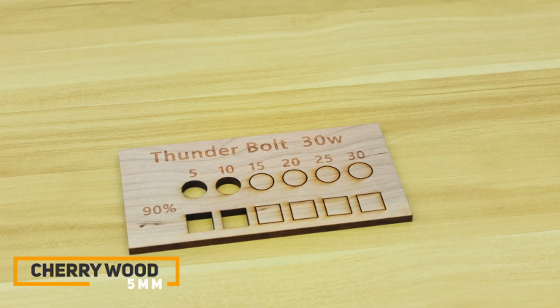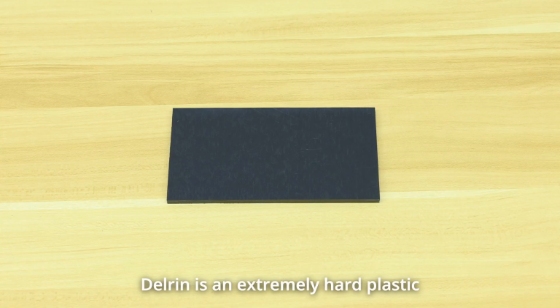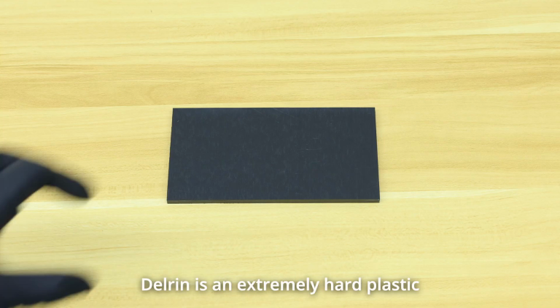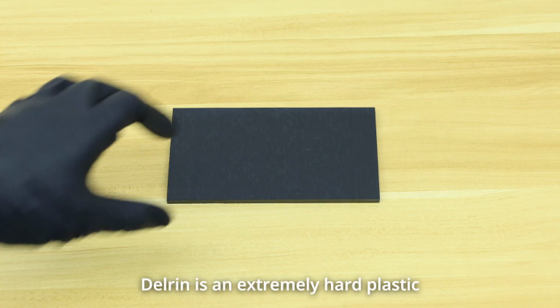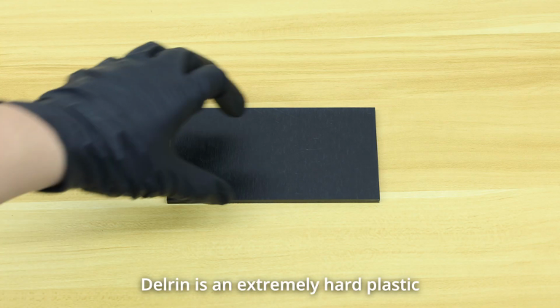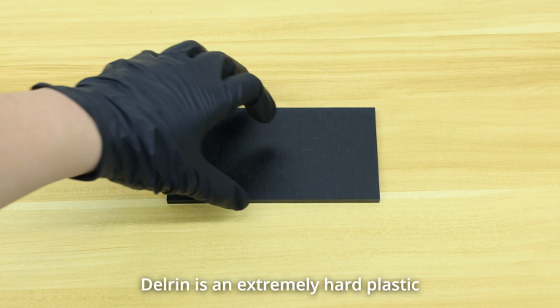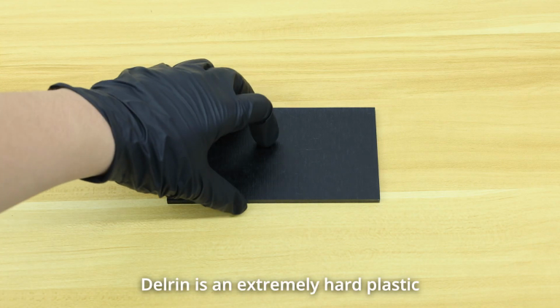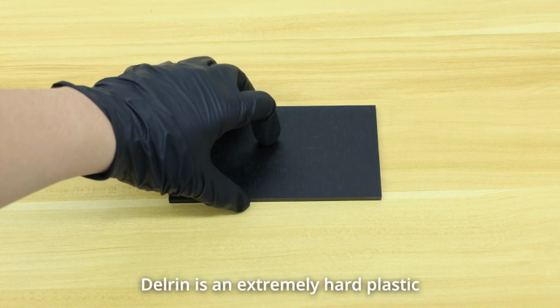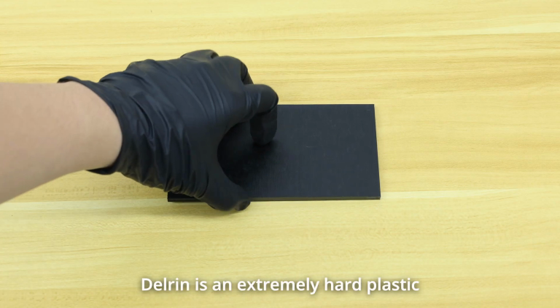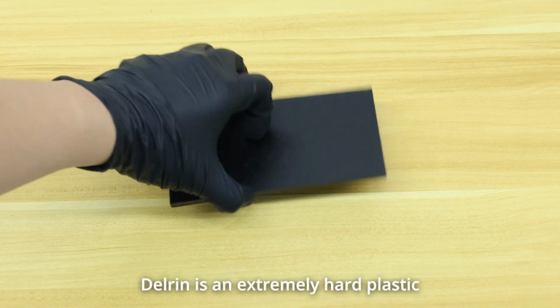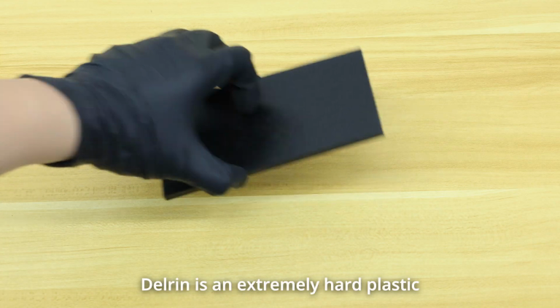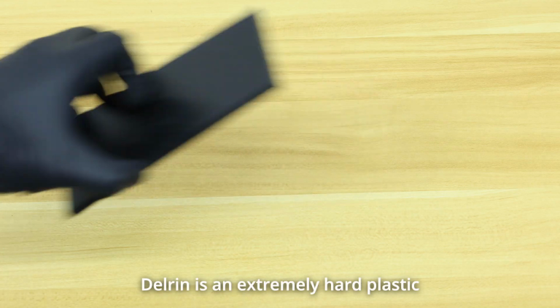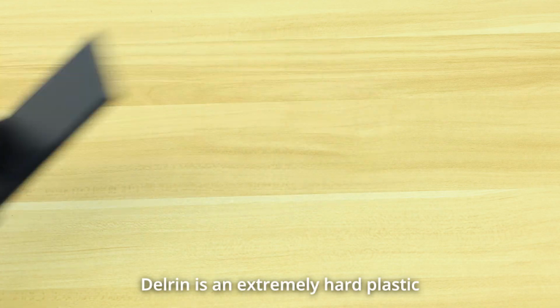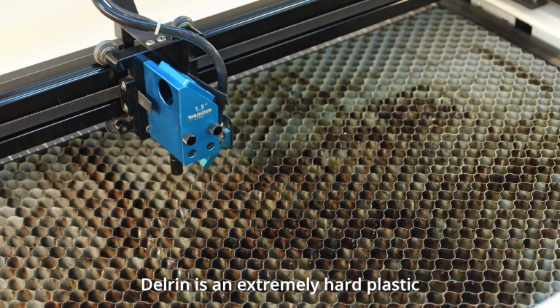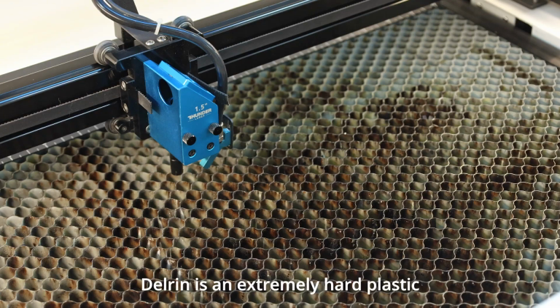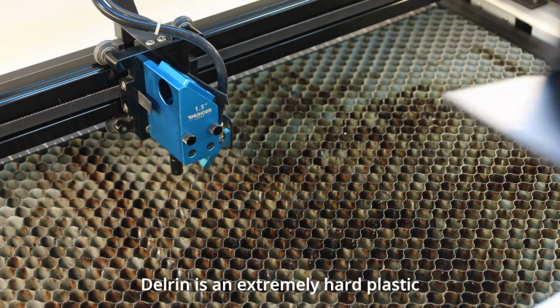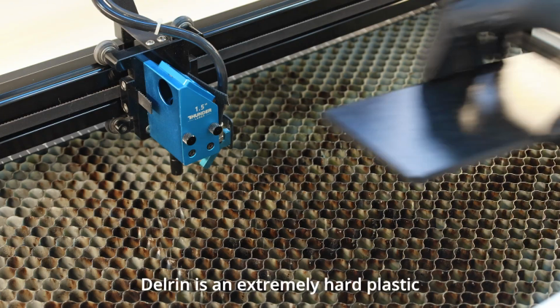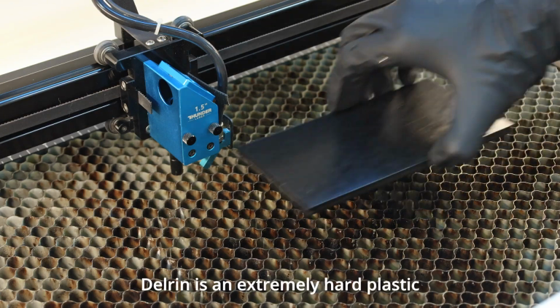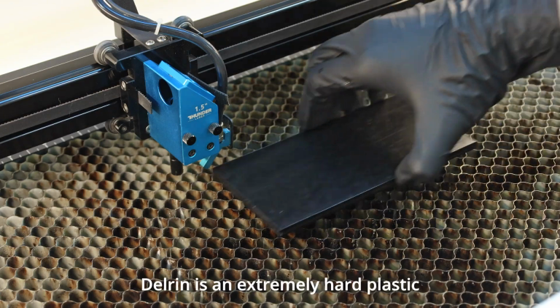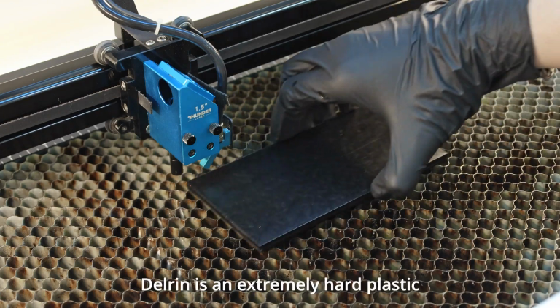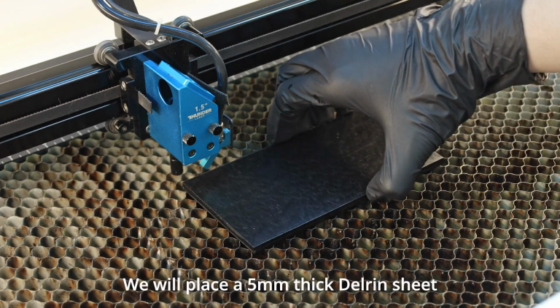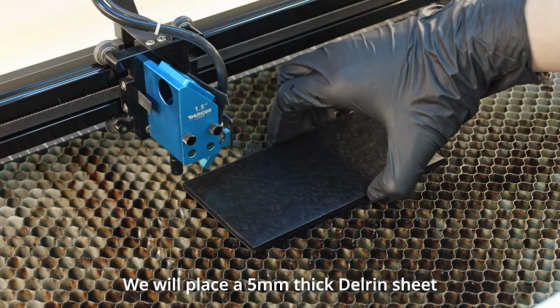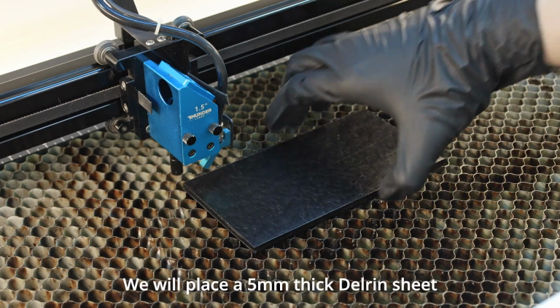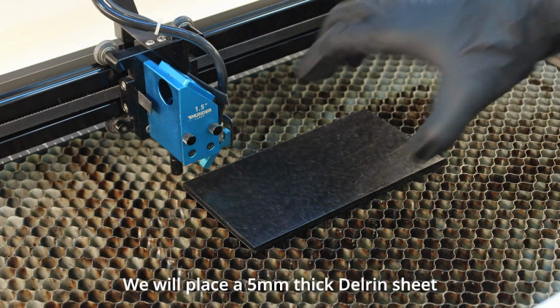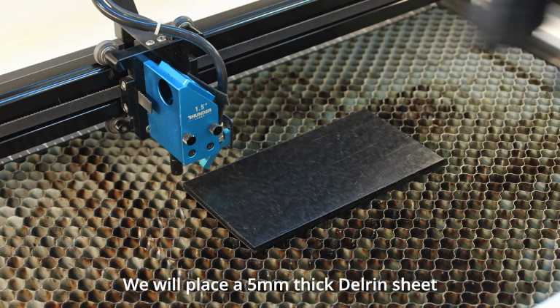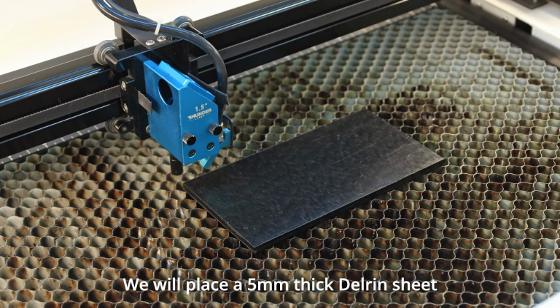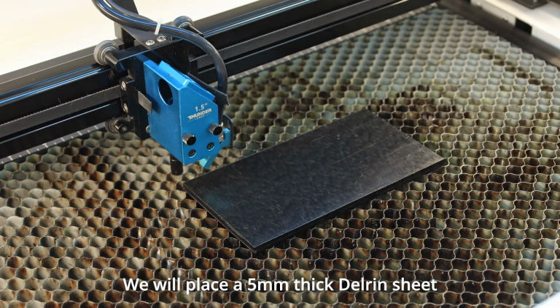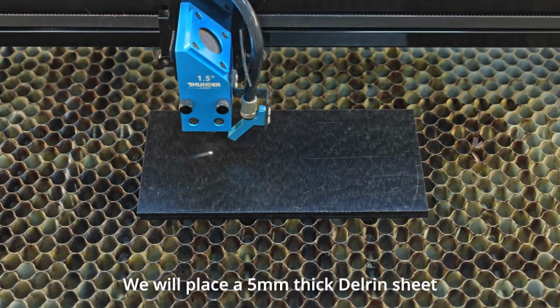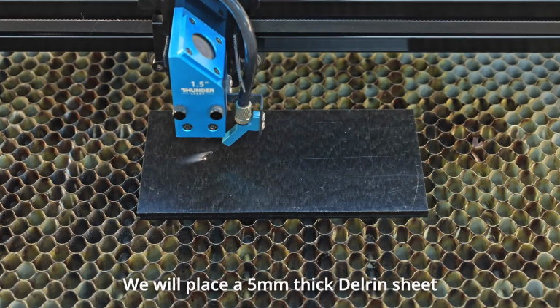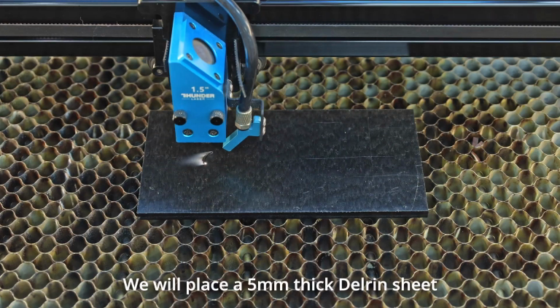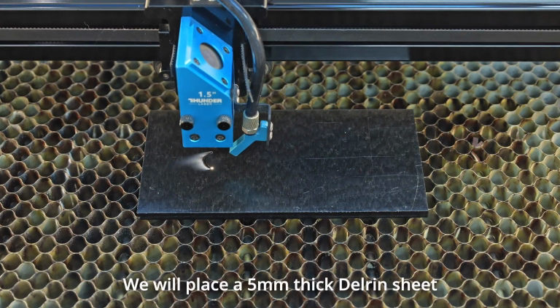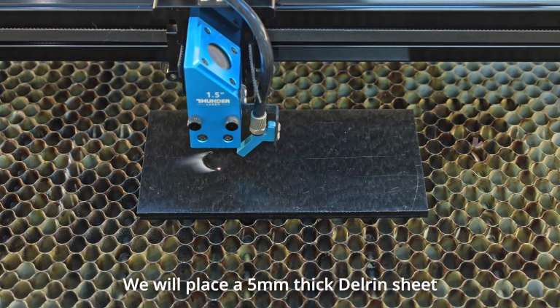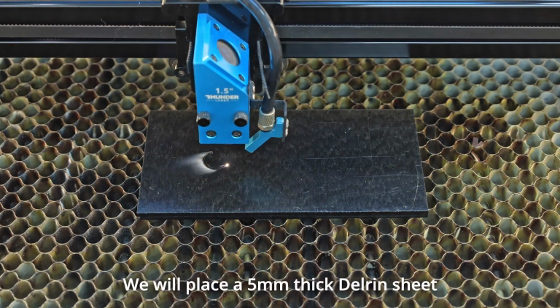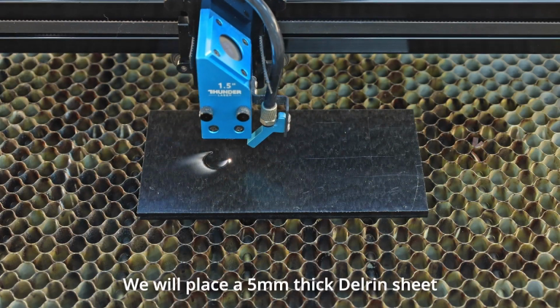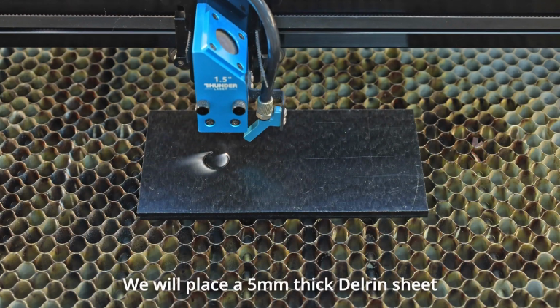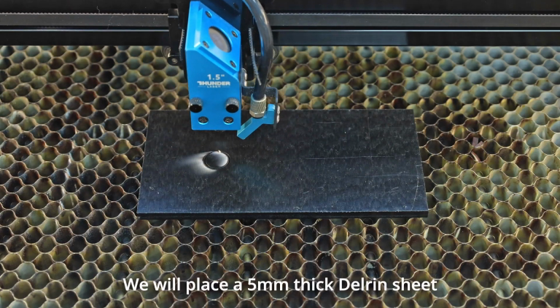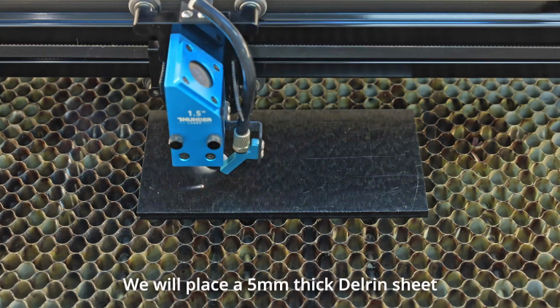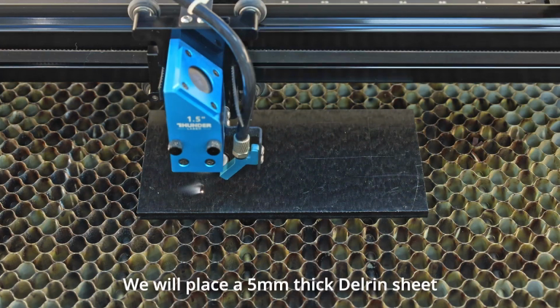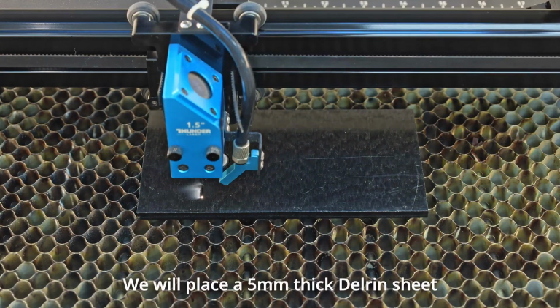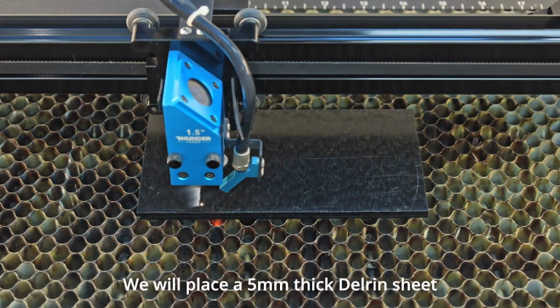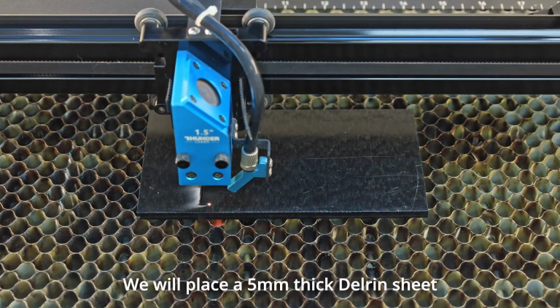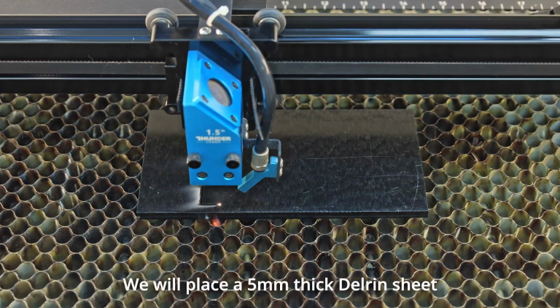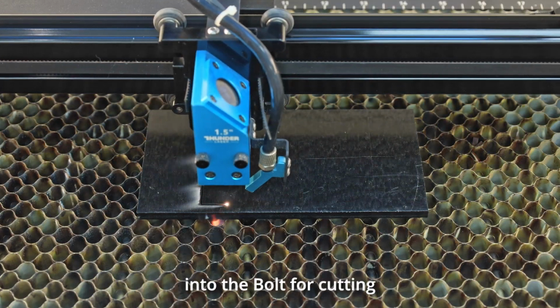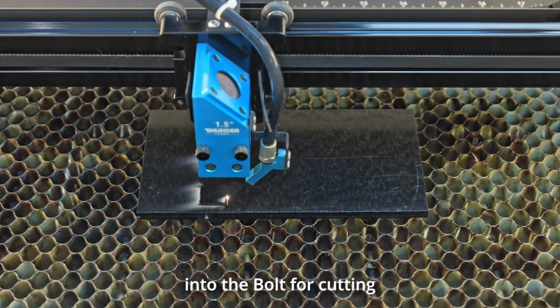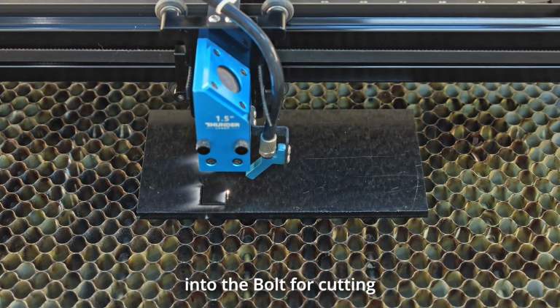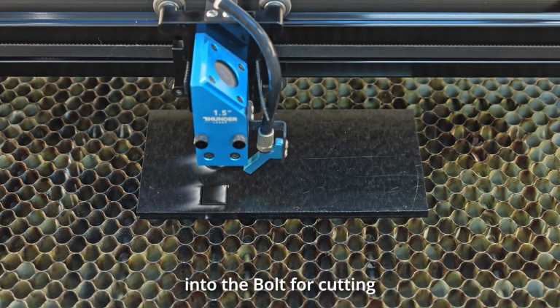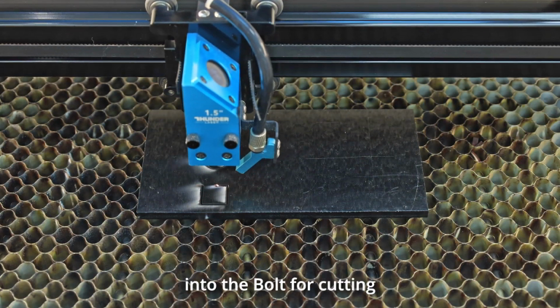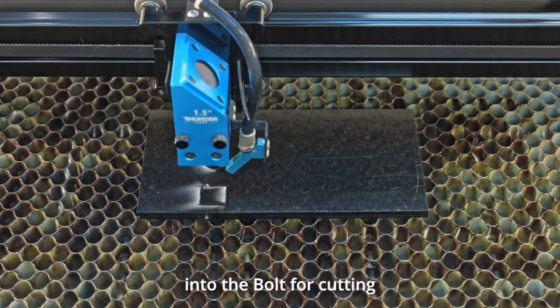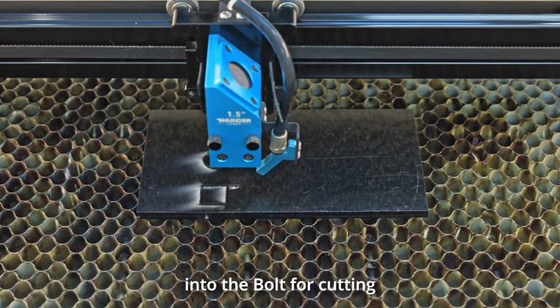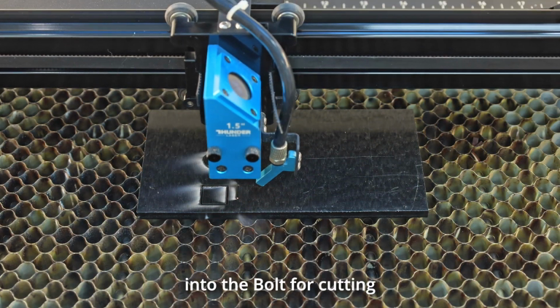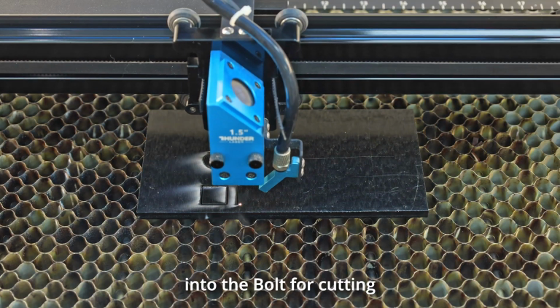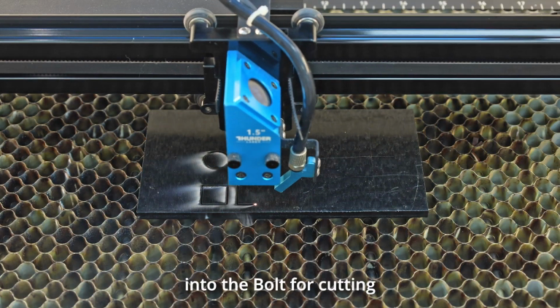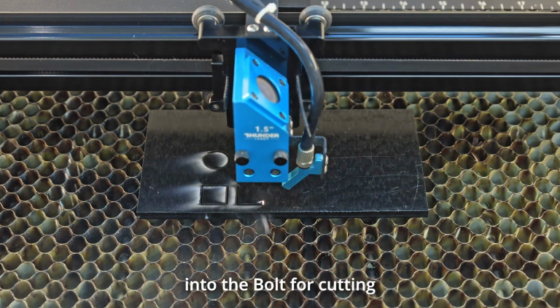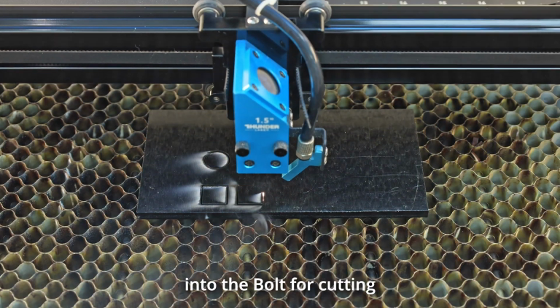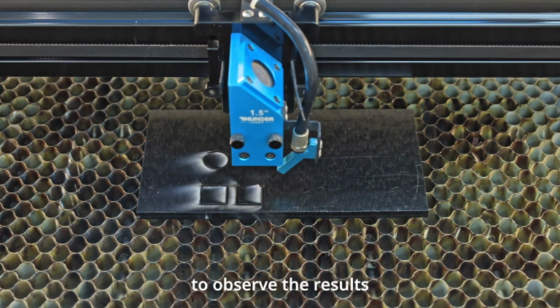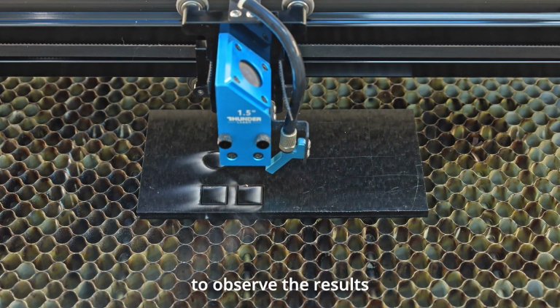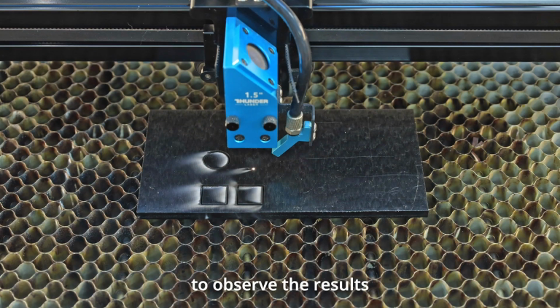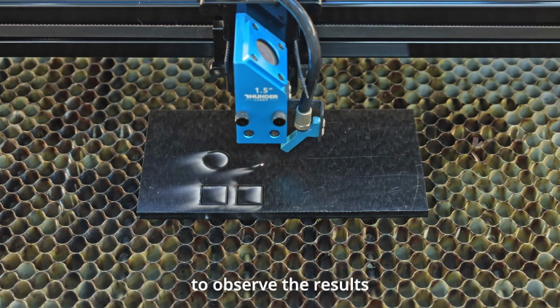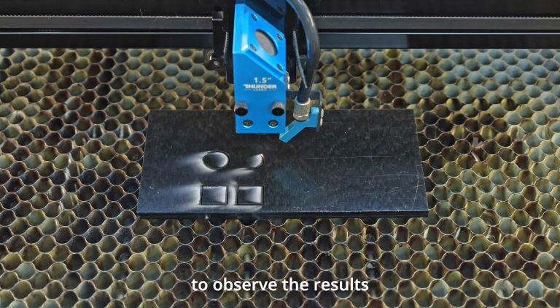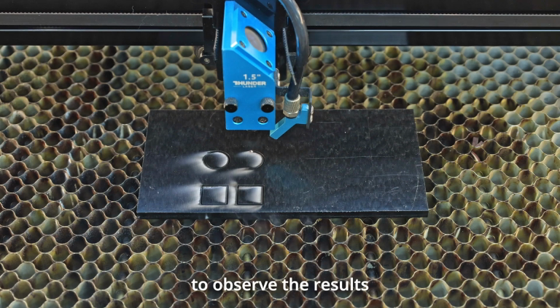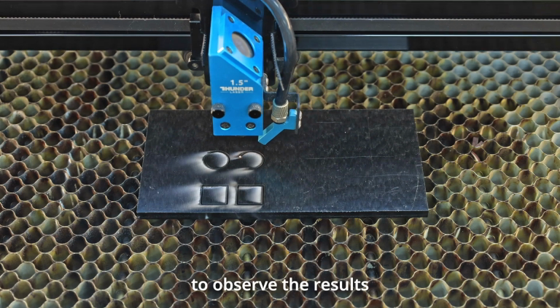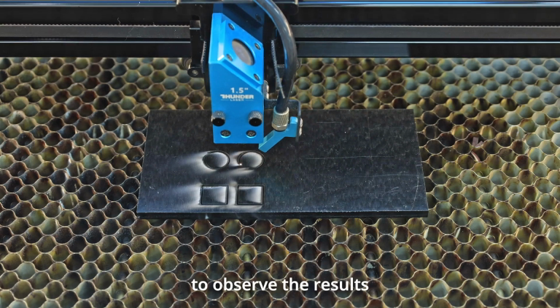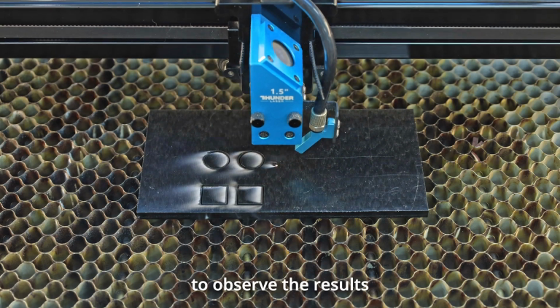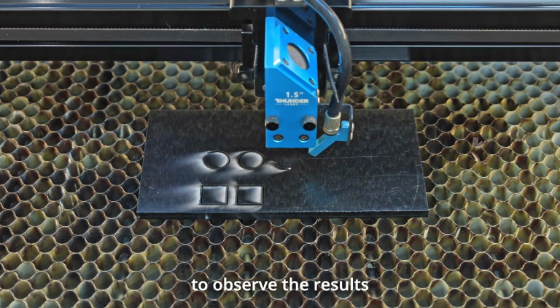Delrin is an extremely hard plastic. We will place a 5mm thick Delrin sheet into the bolt for cutting to observe the results.